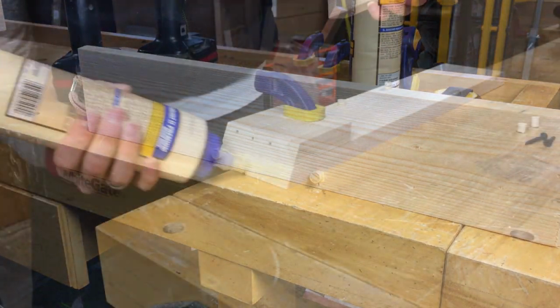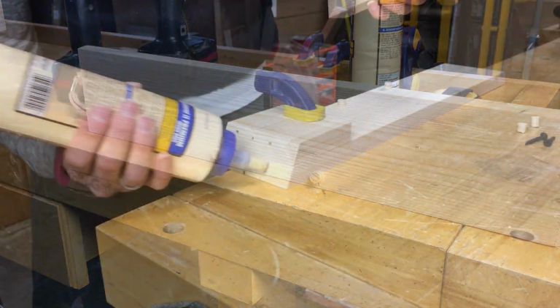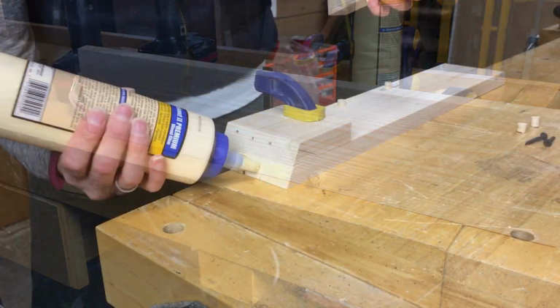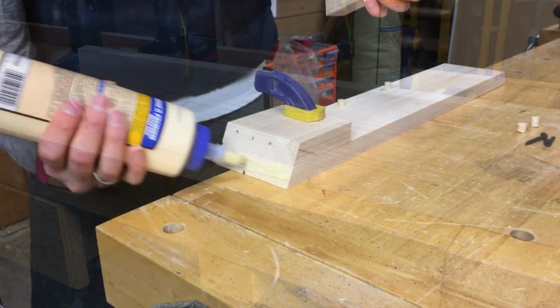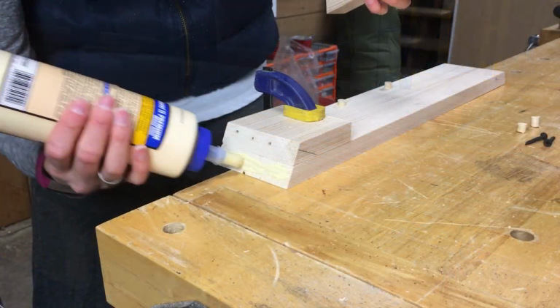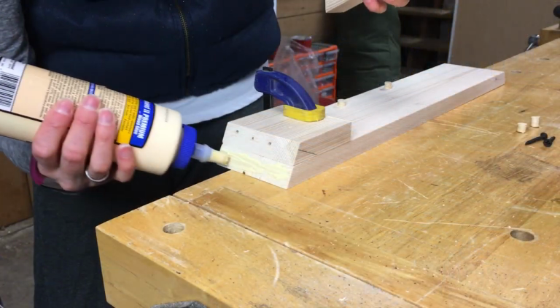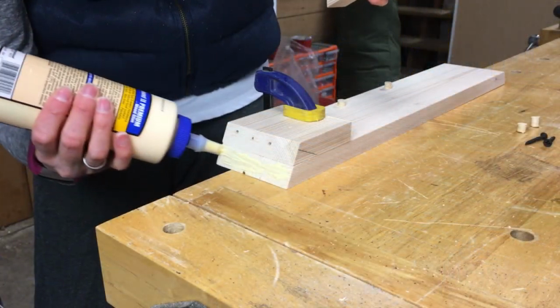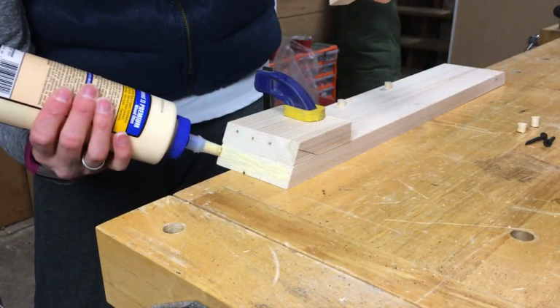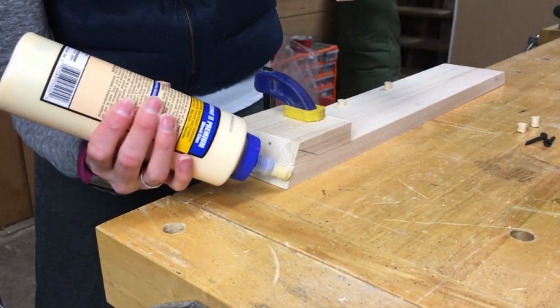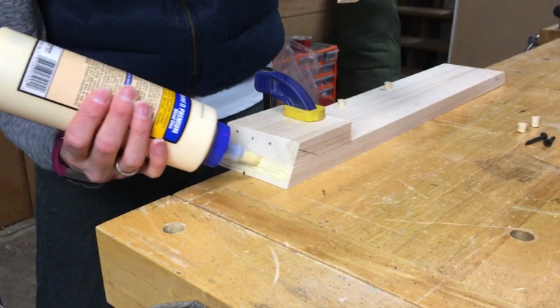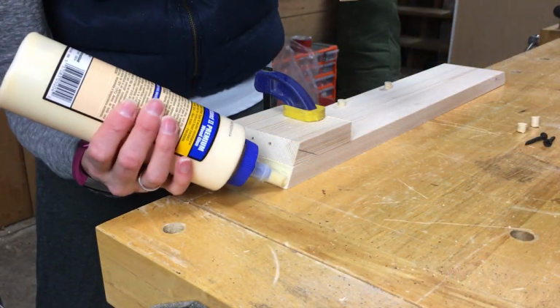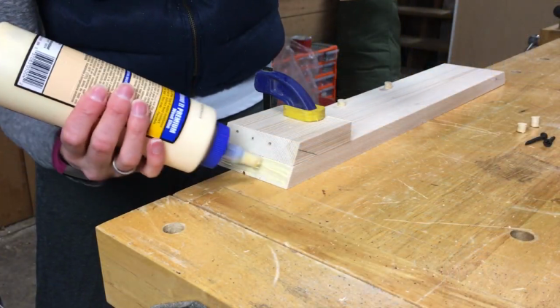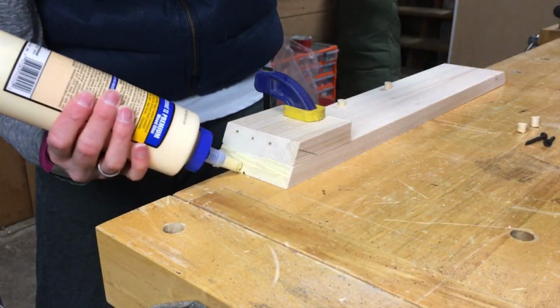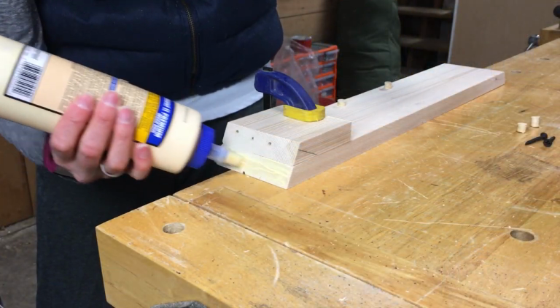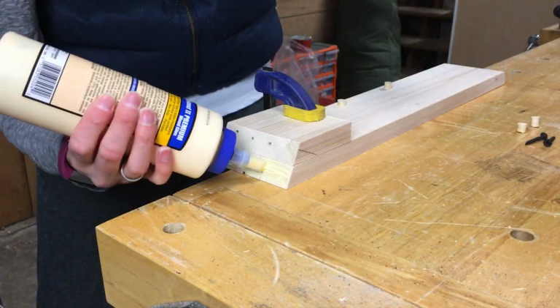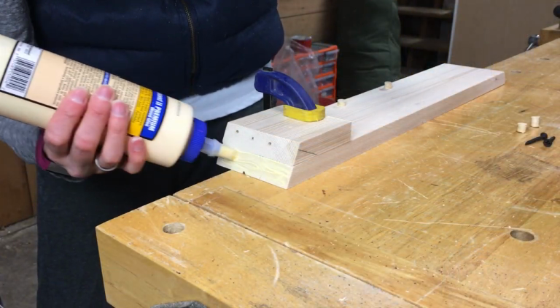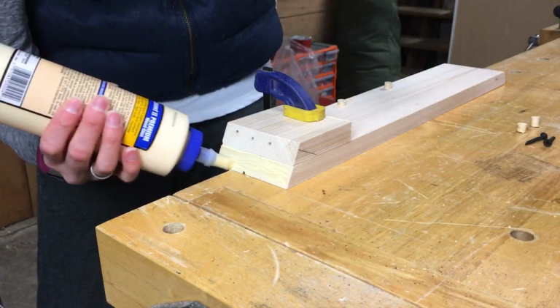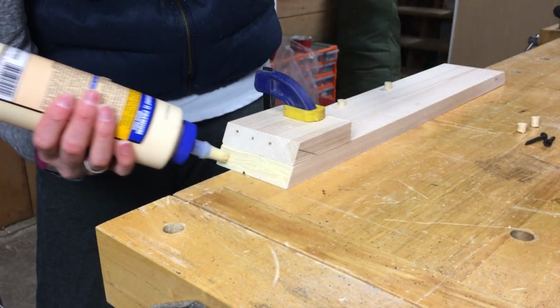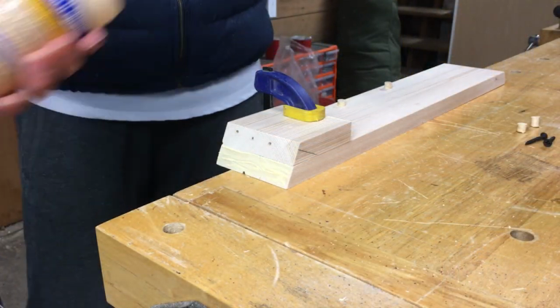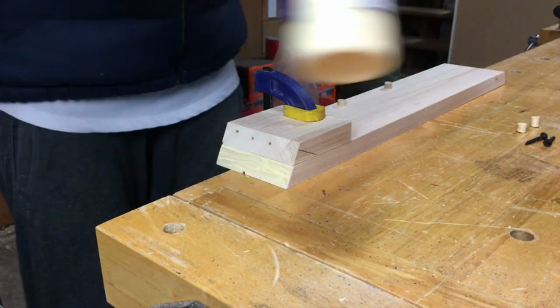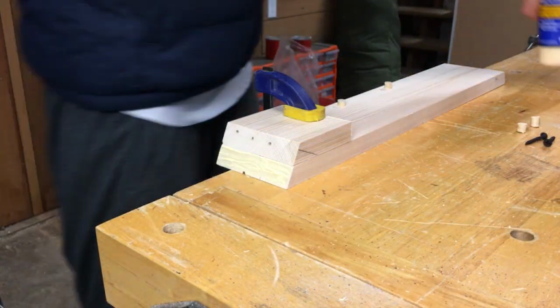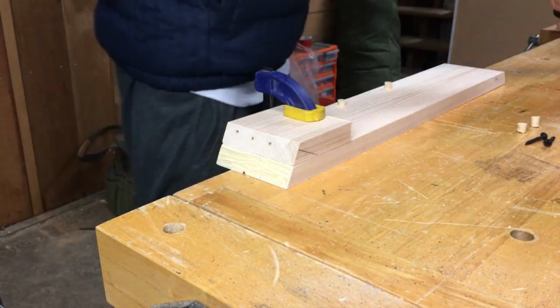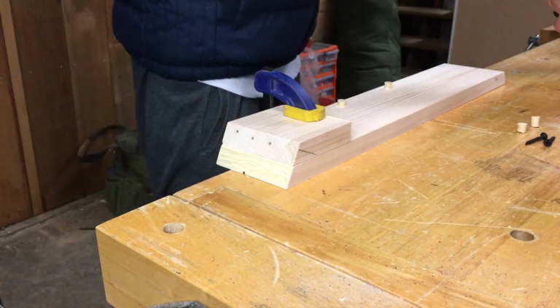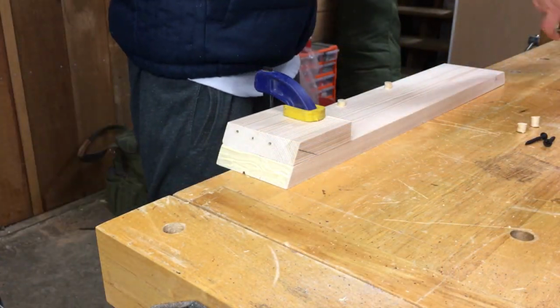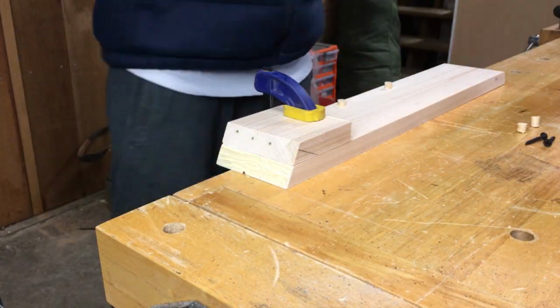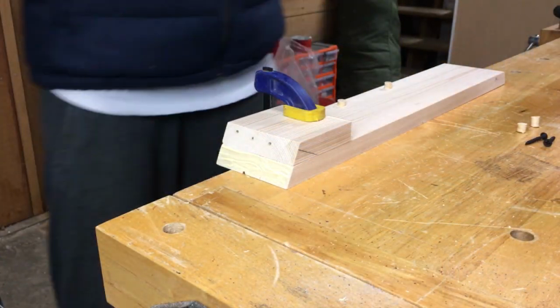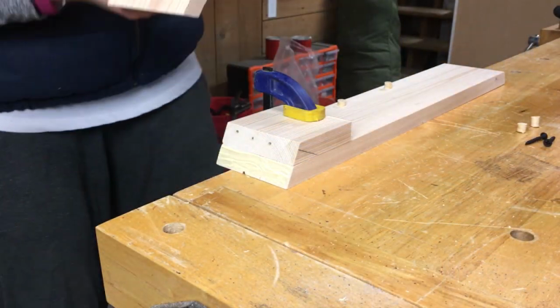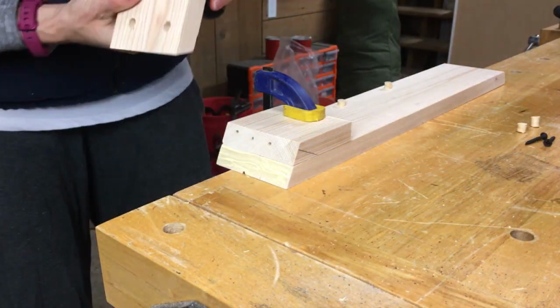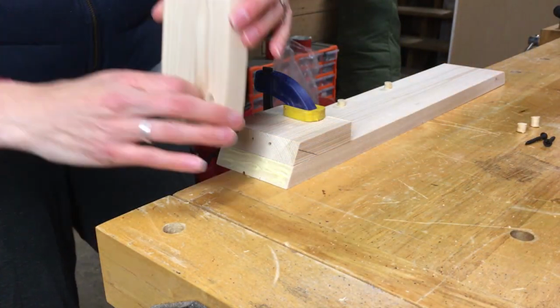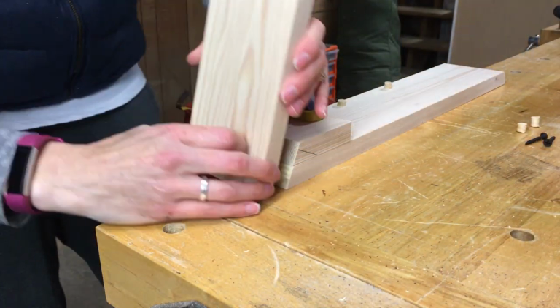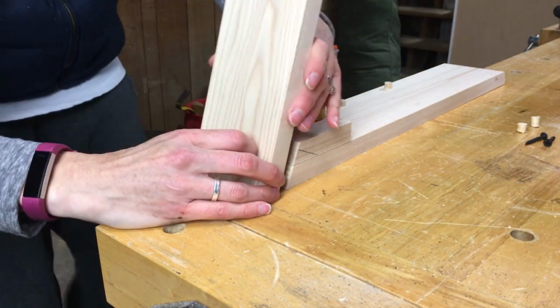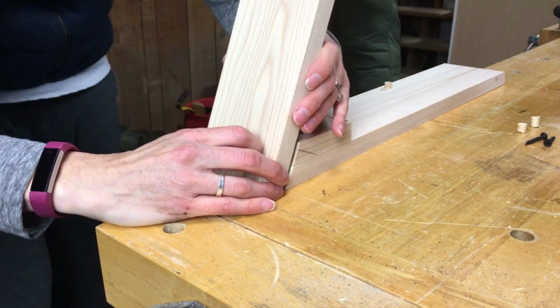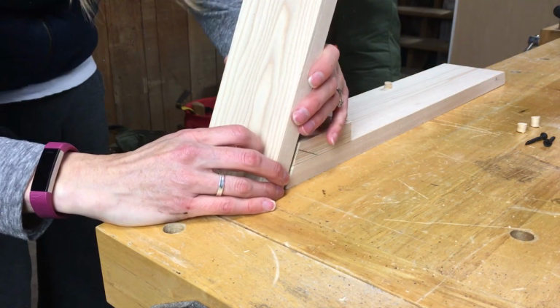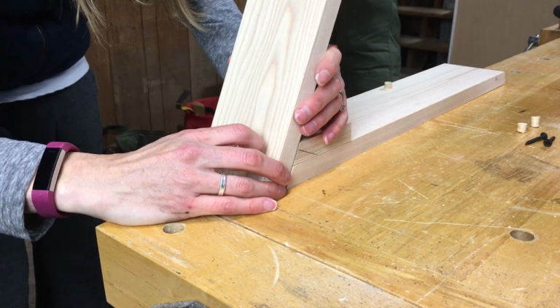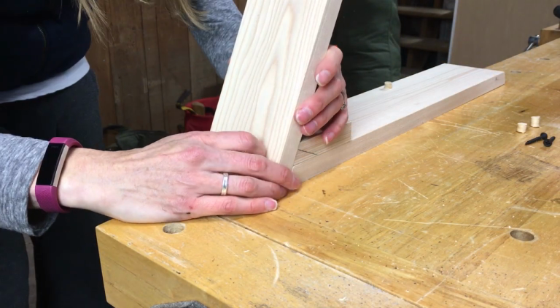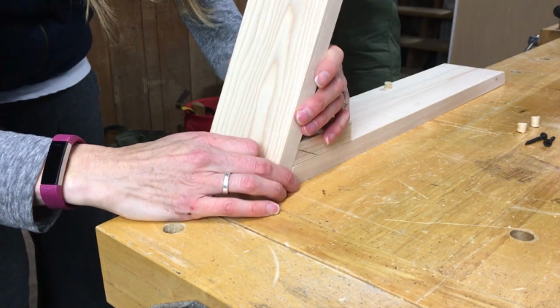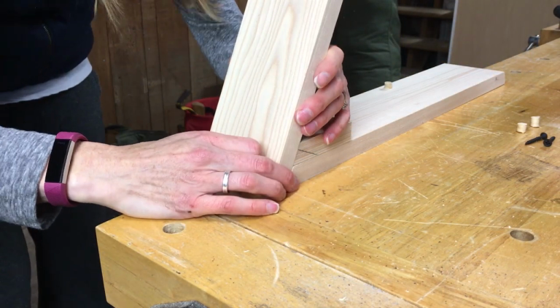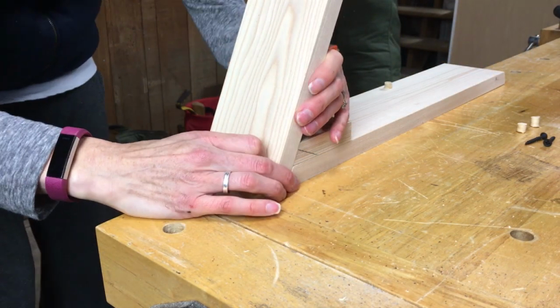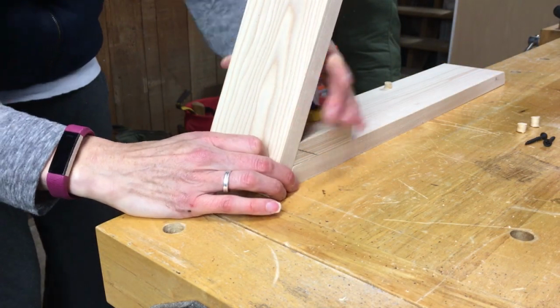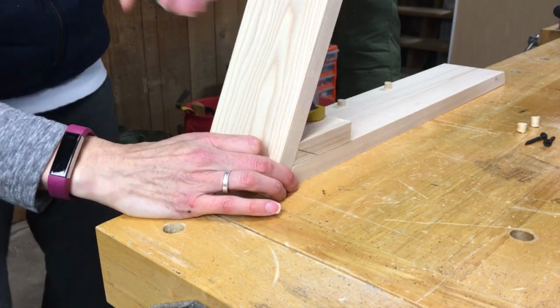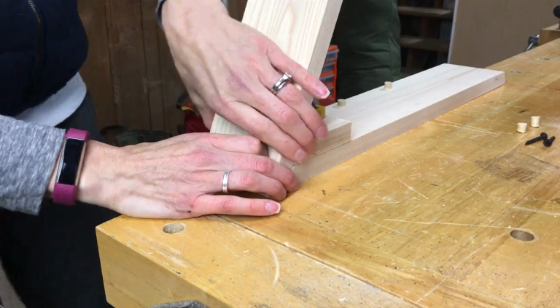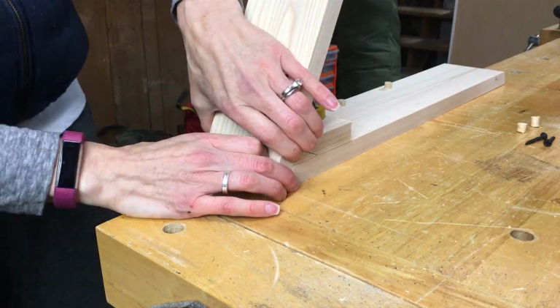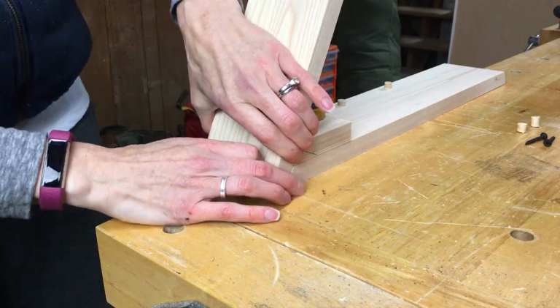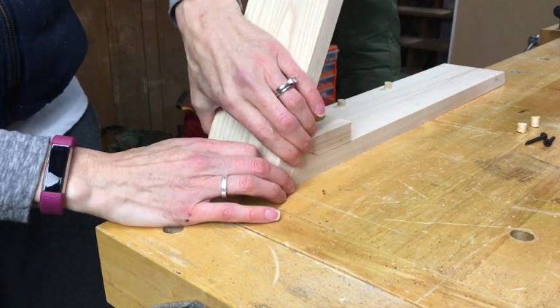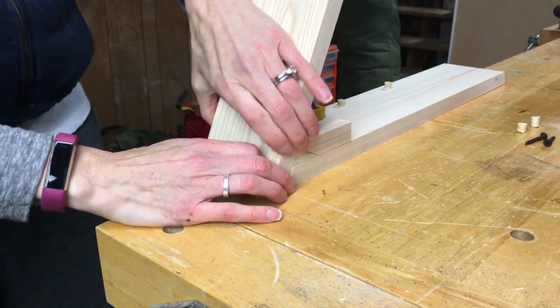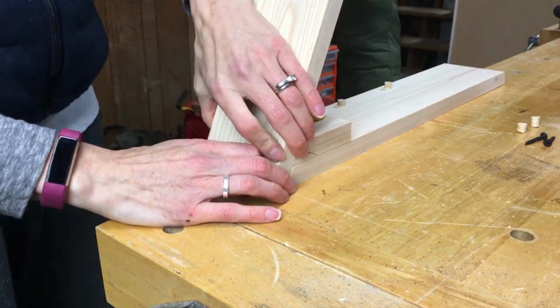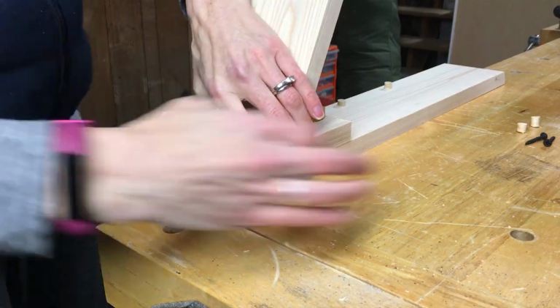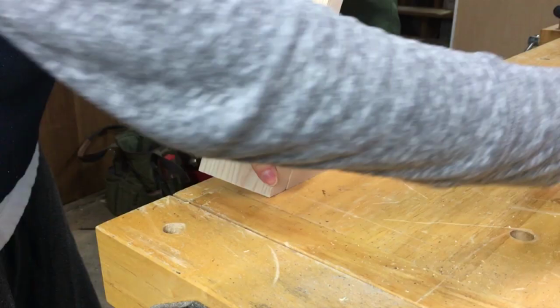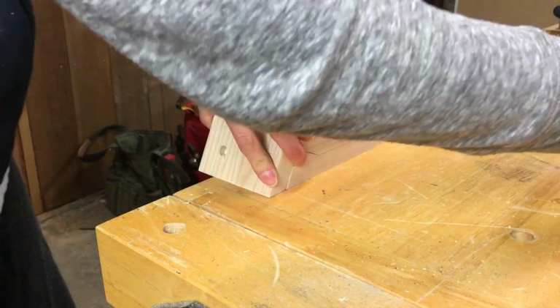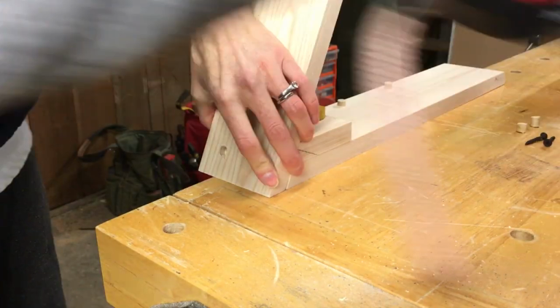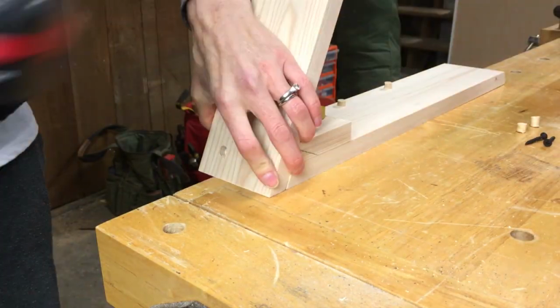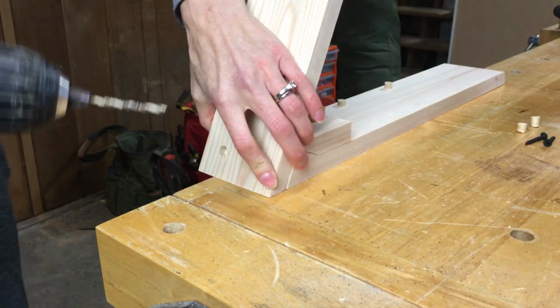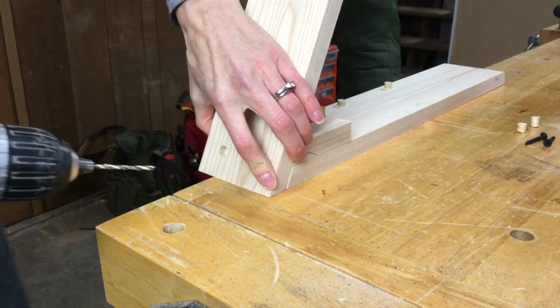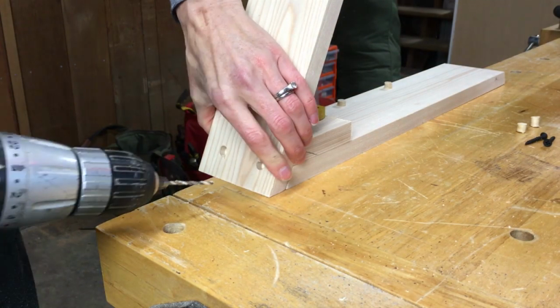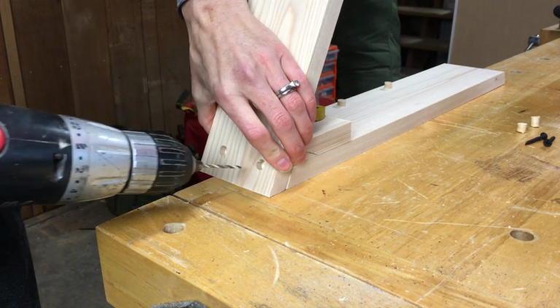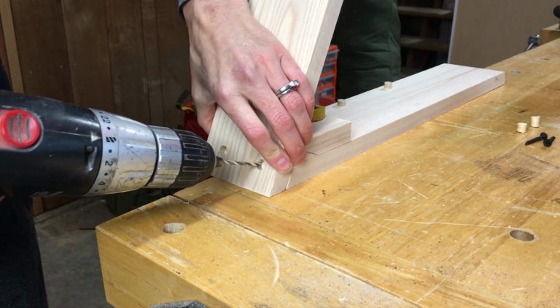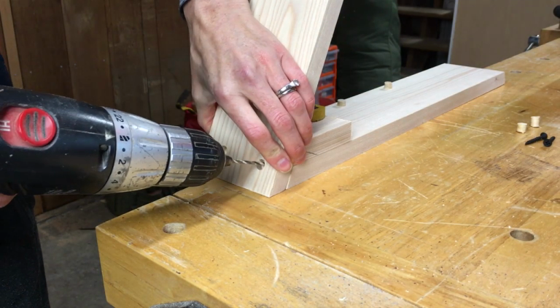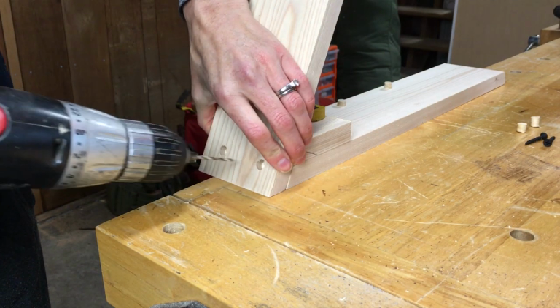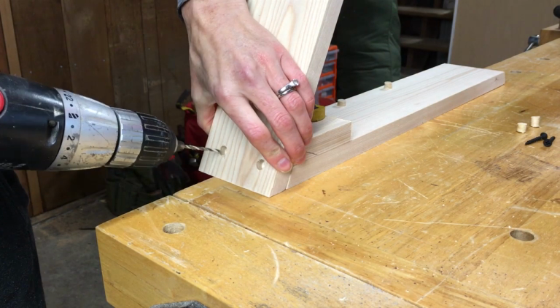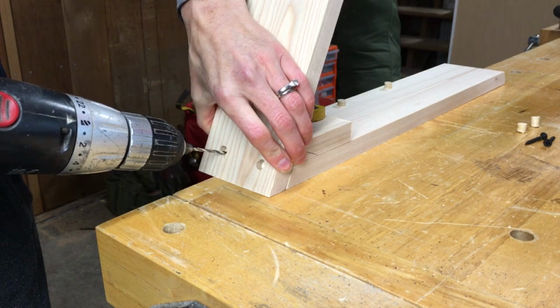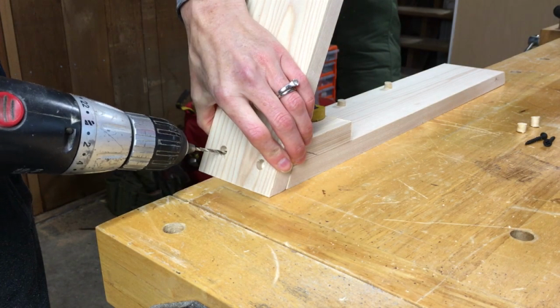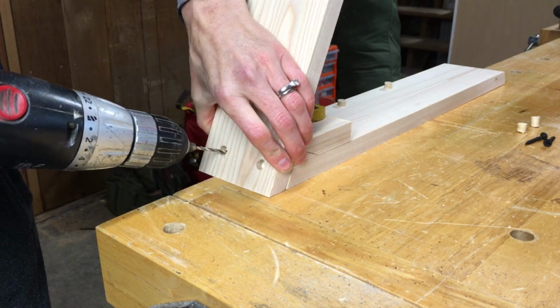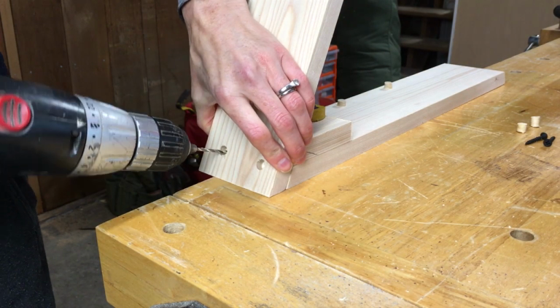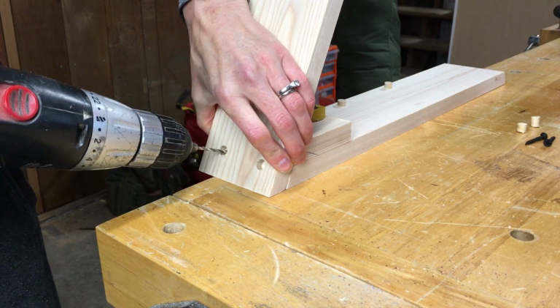For the sides I followed the same process and I used a scrap piece to make sure that I got the angle just right.